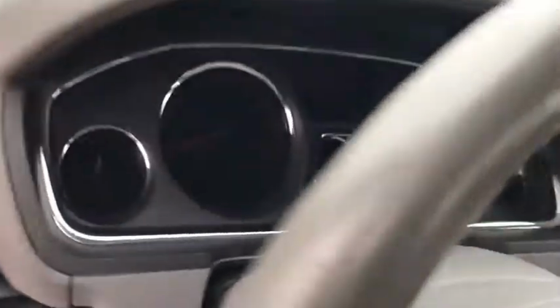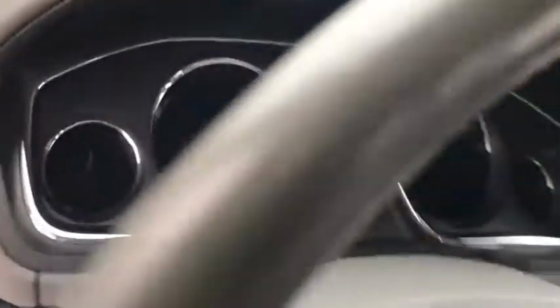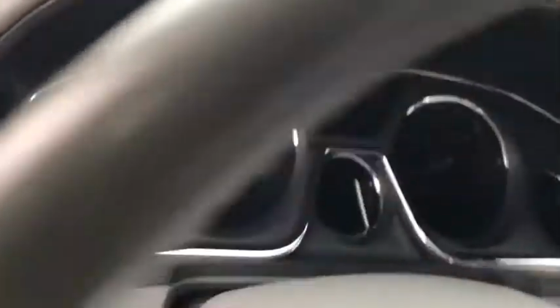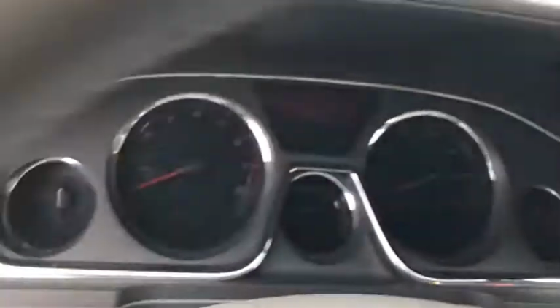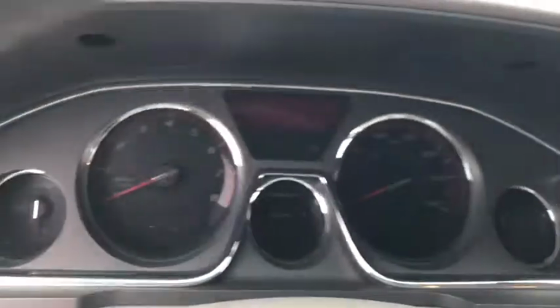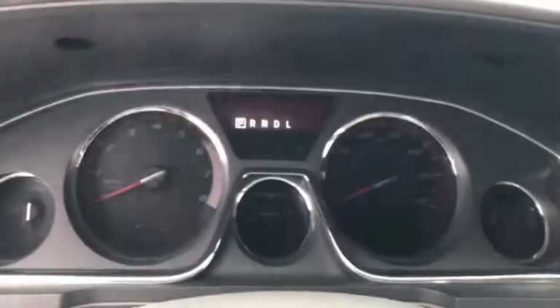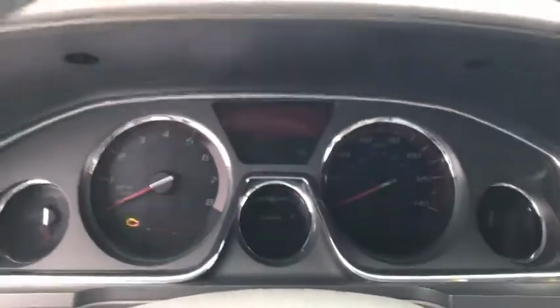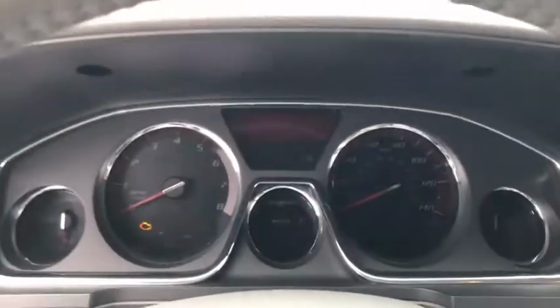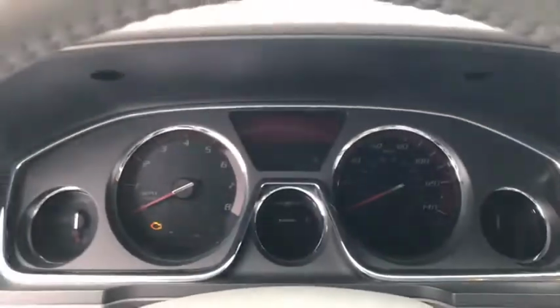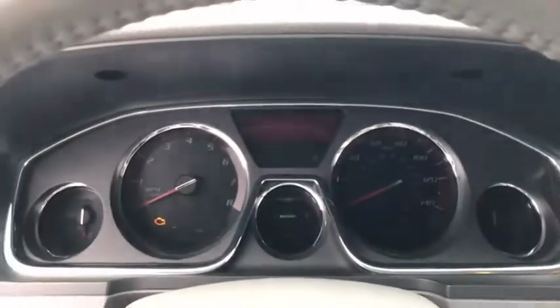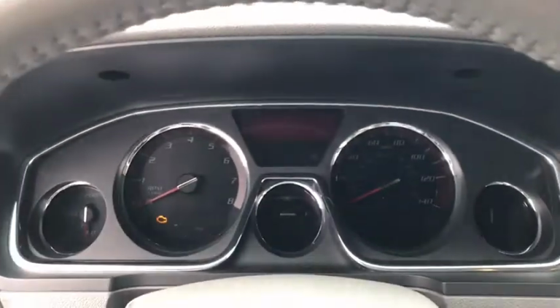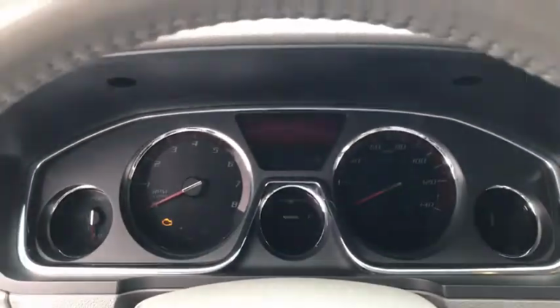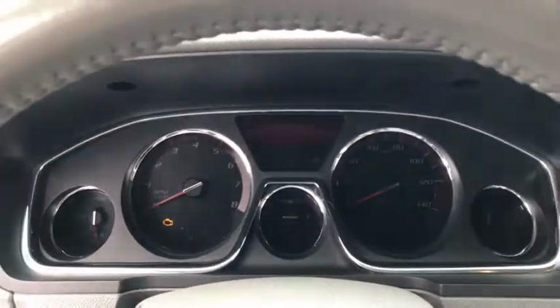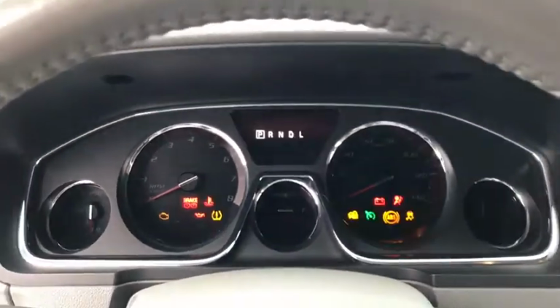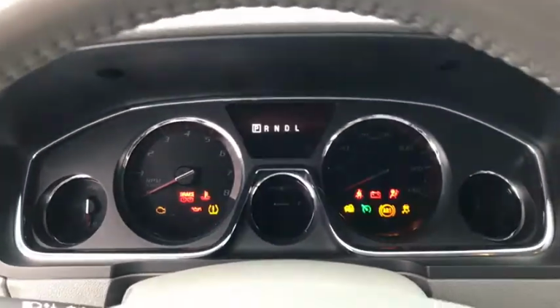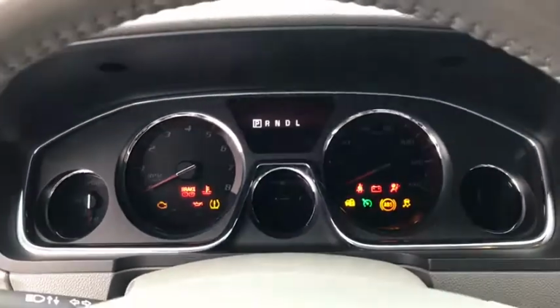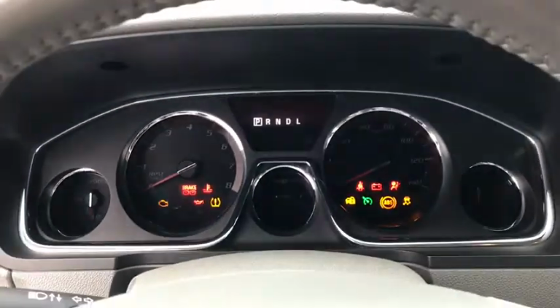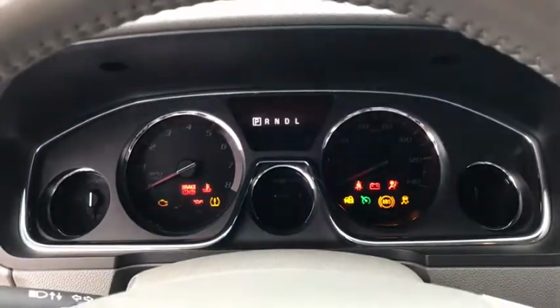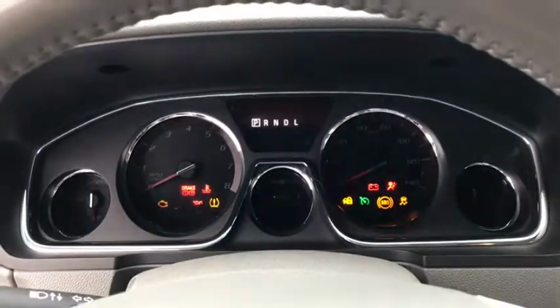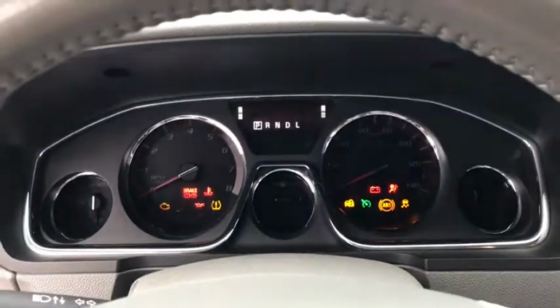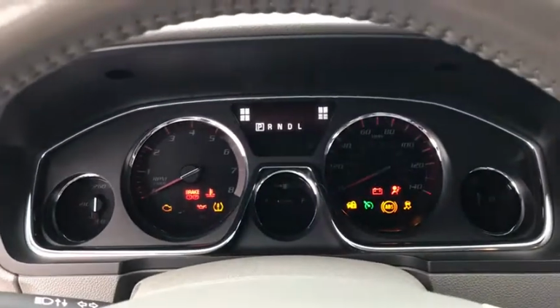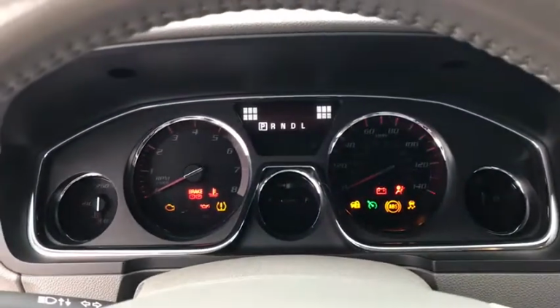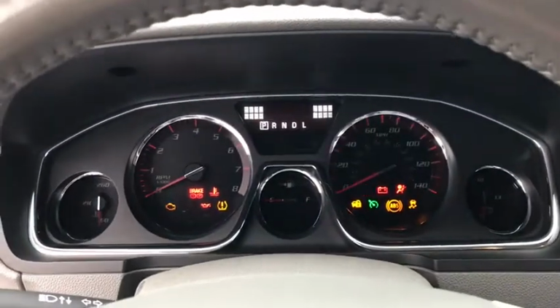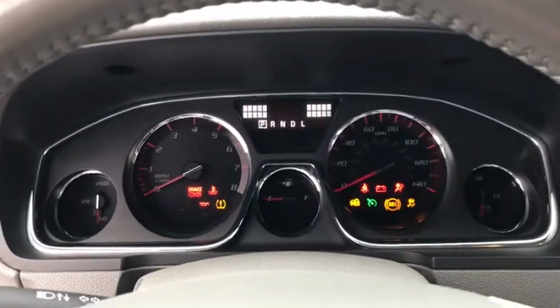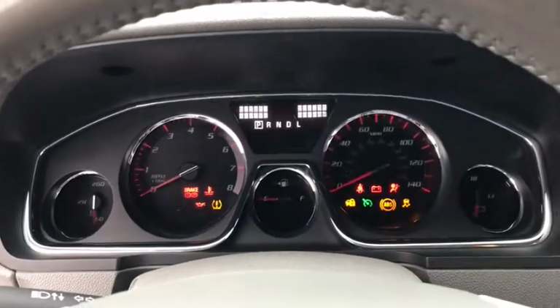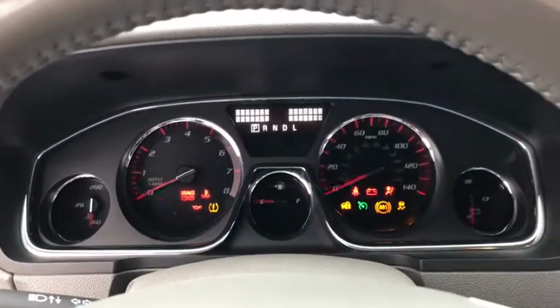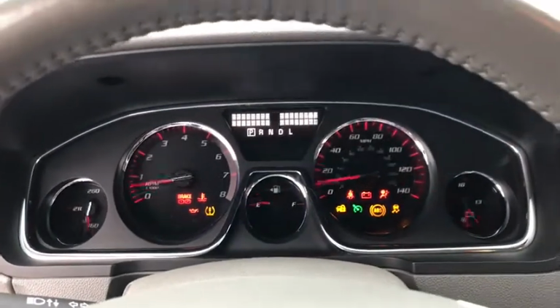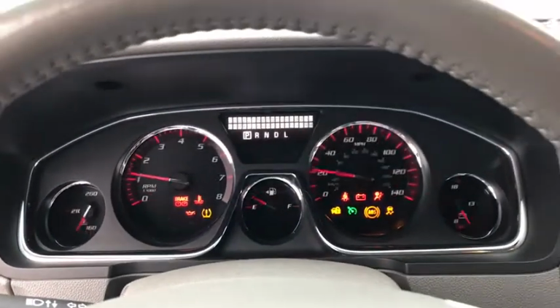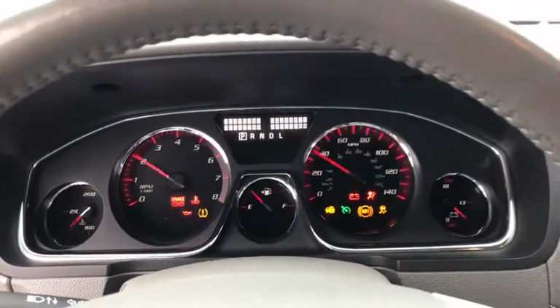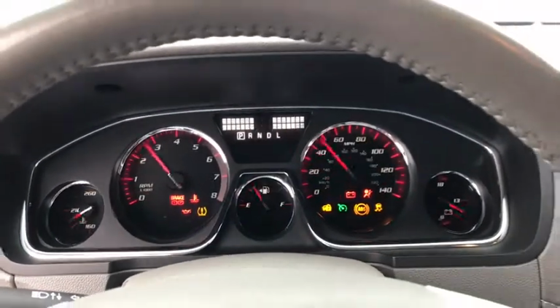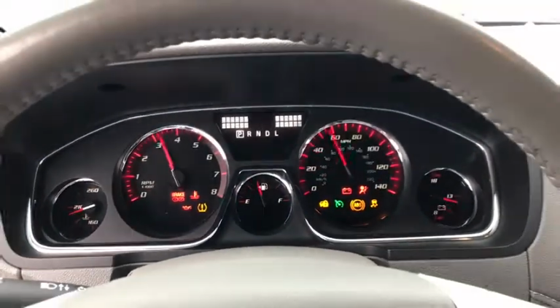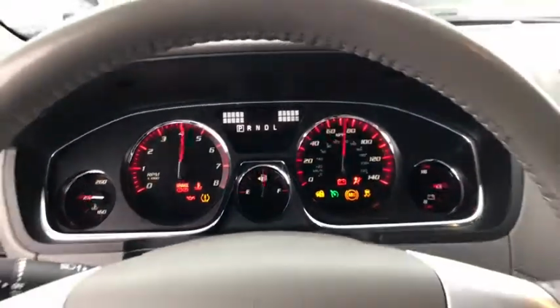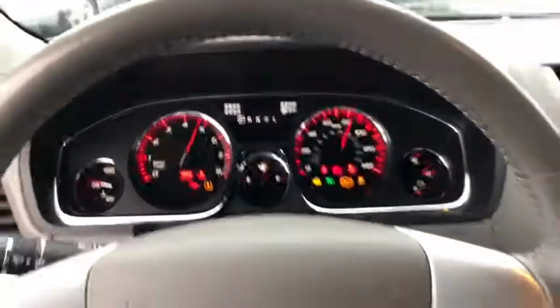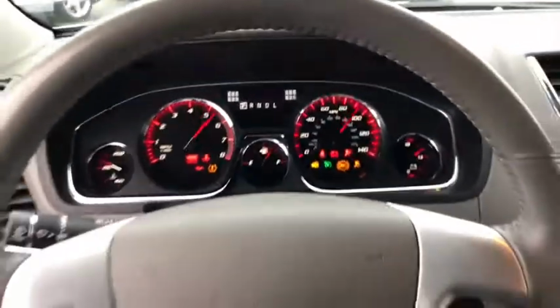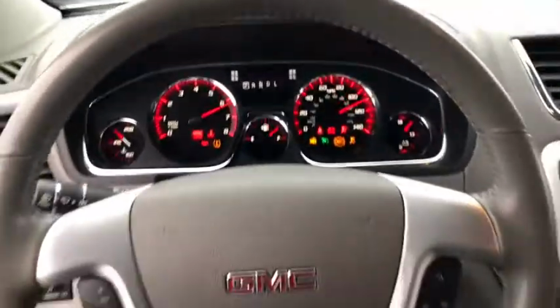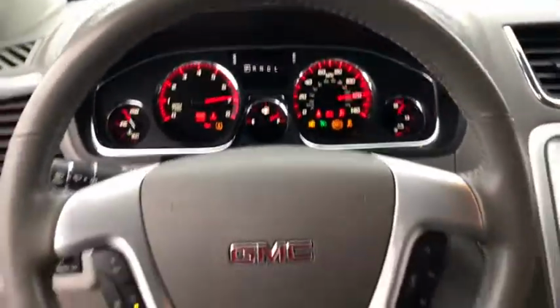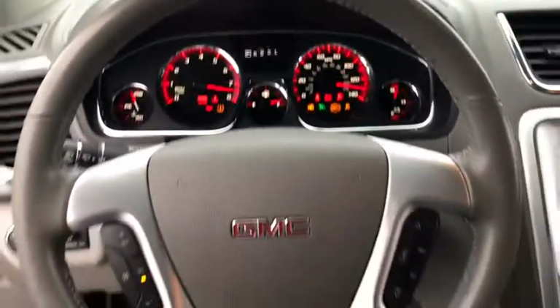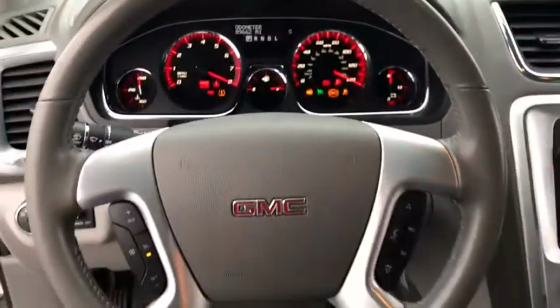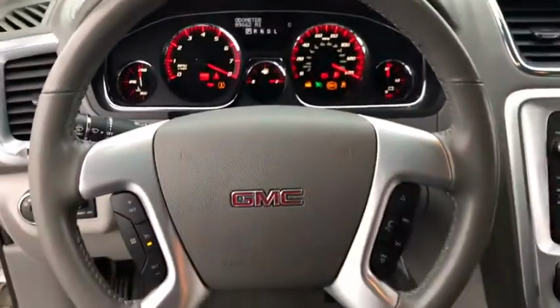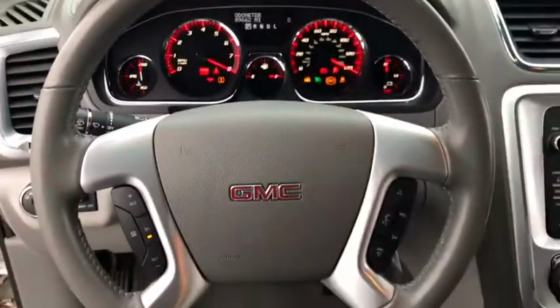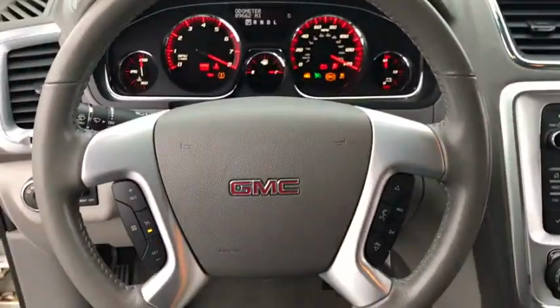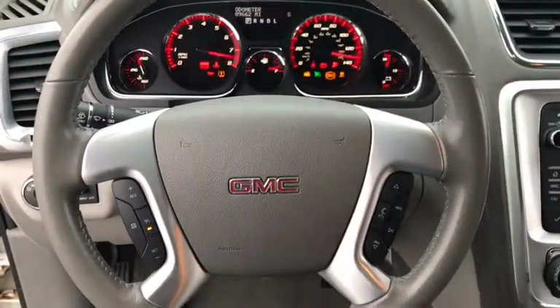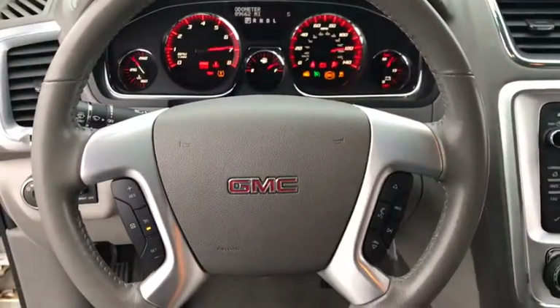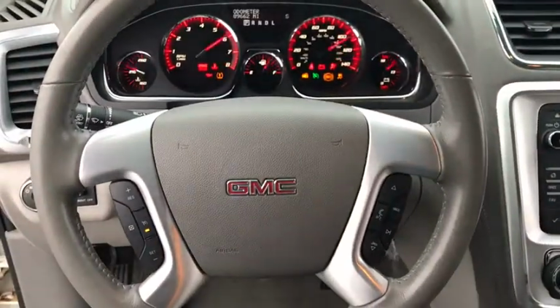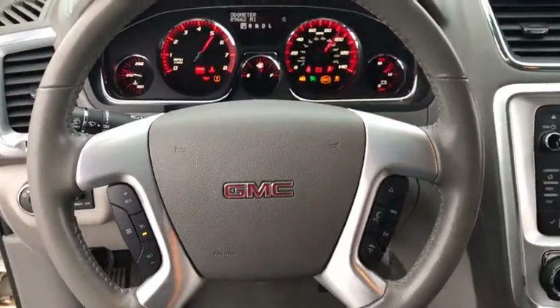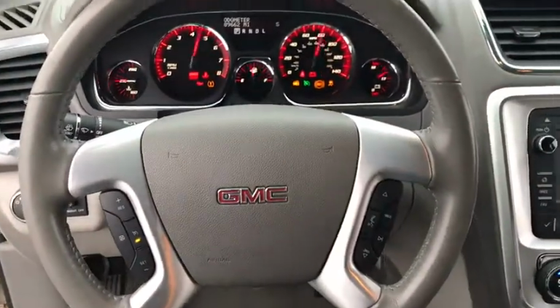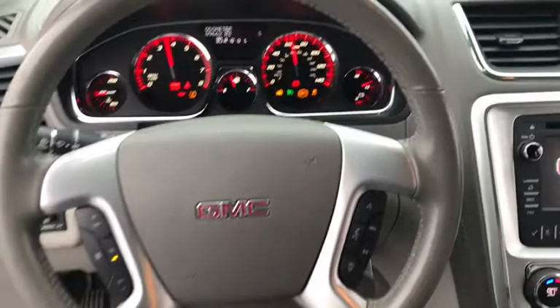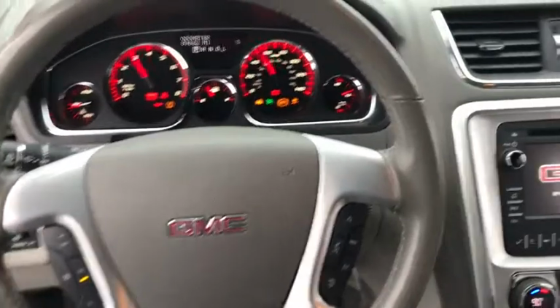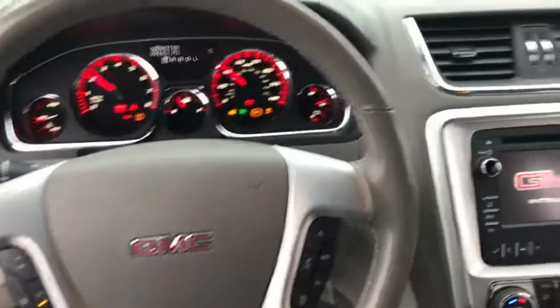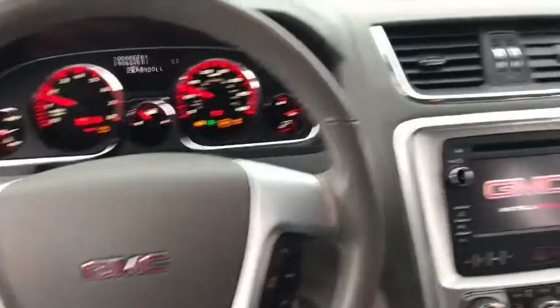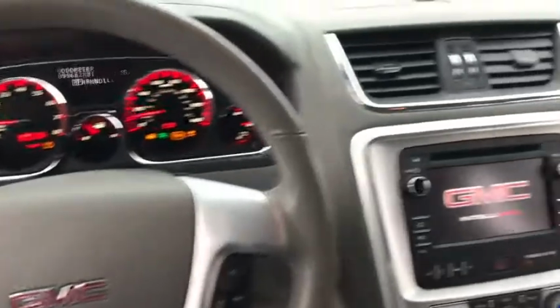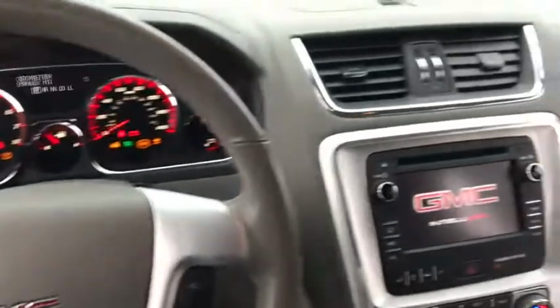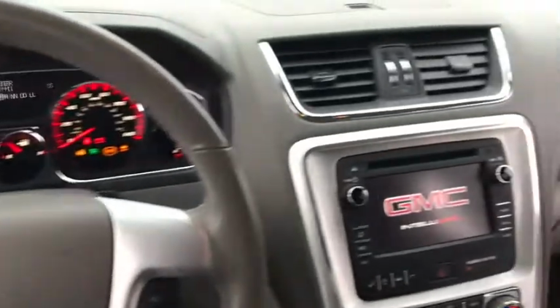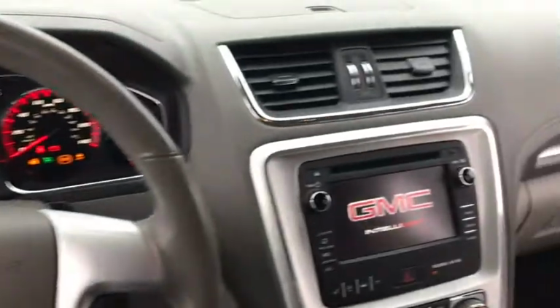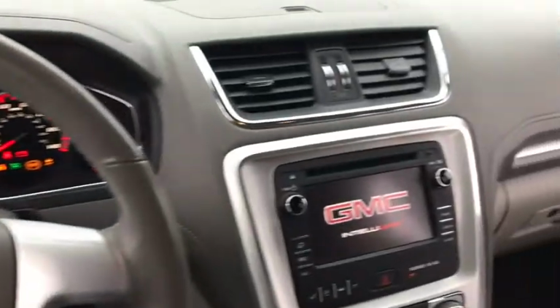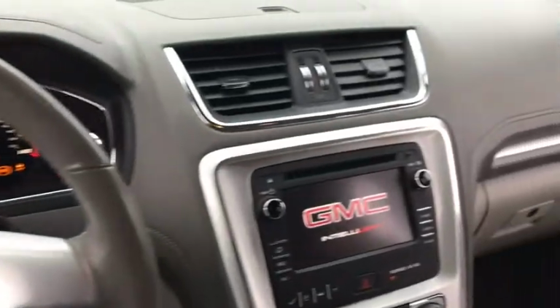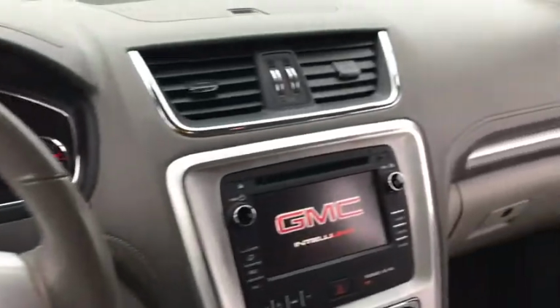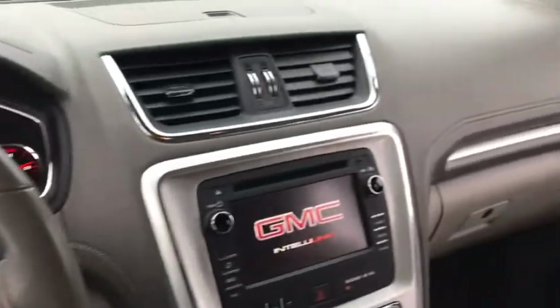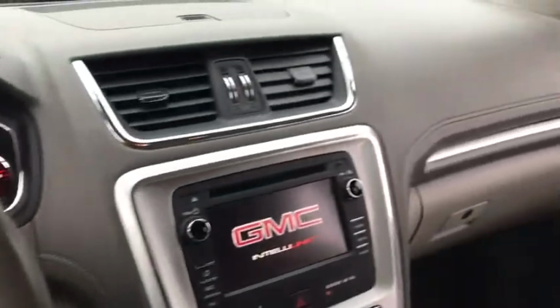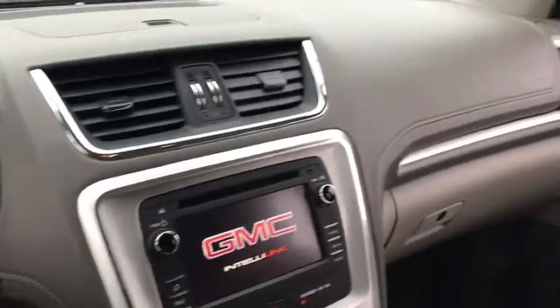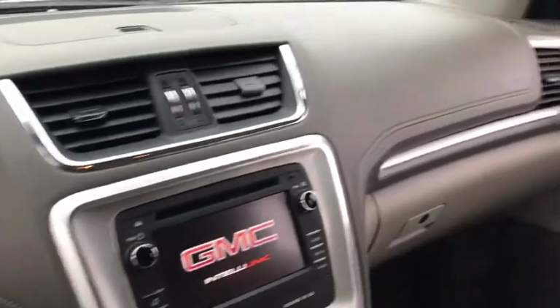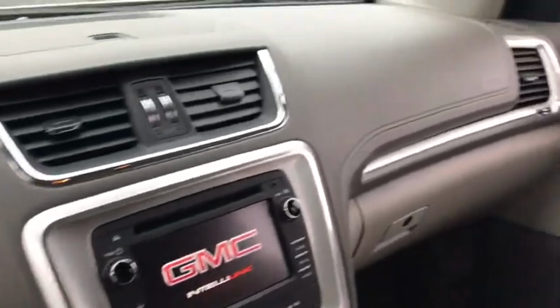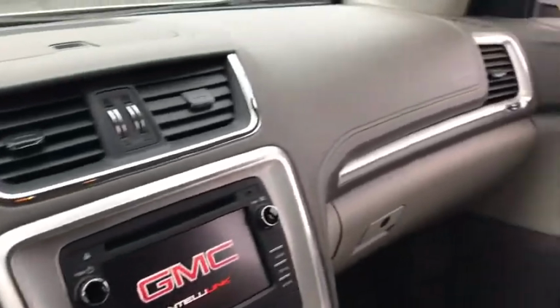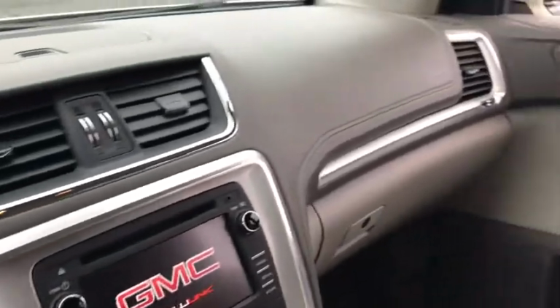This vehicle has less than 90,000 miles. Here are some of this vehicle's great options: remote engine start,